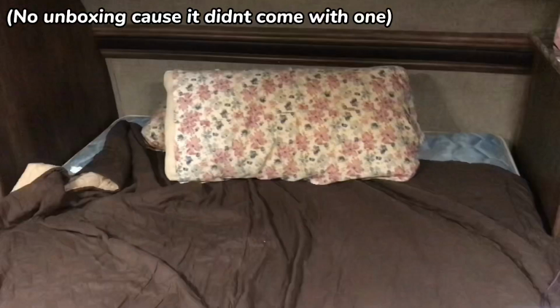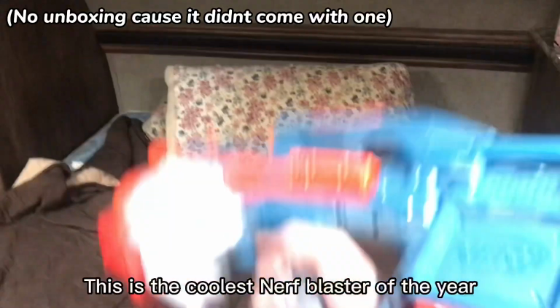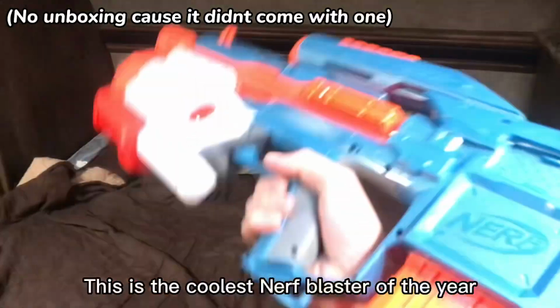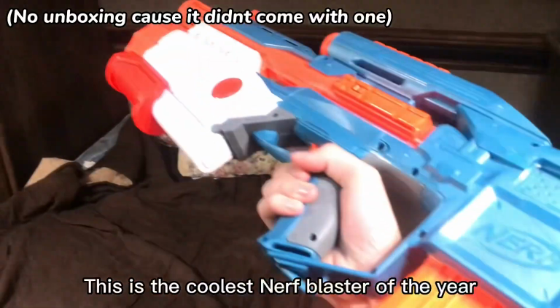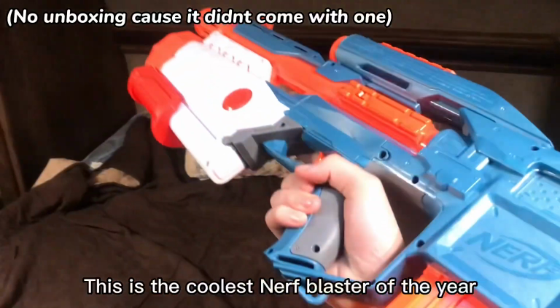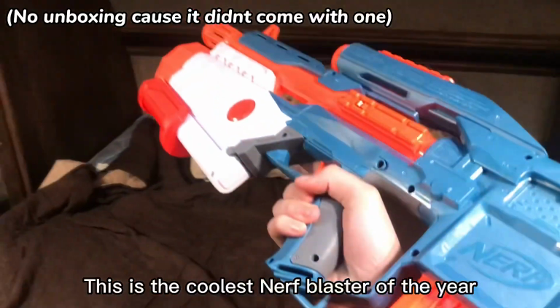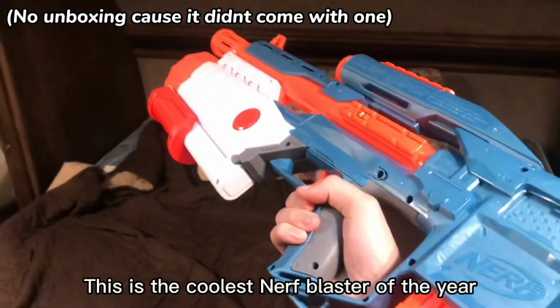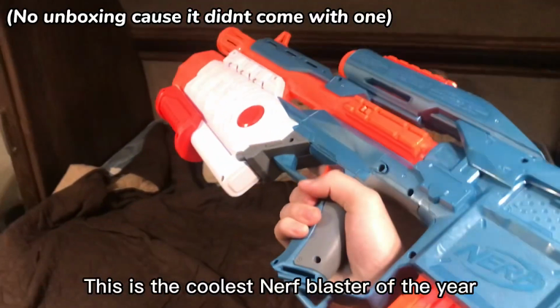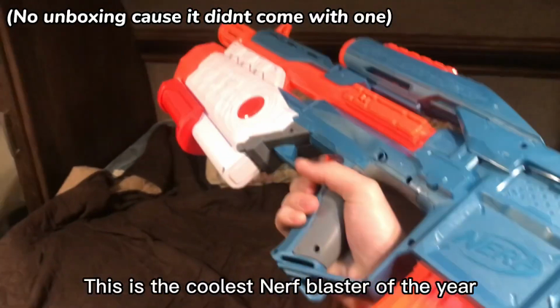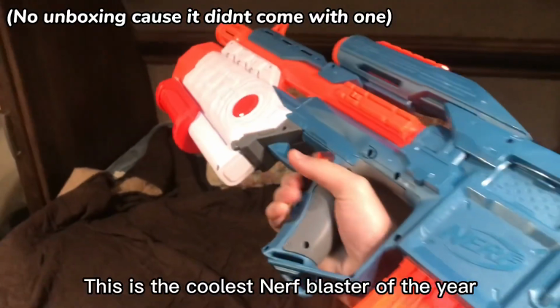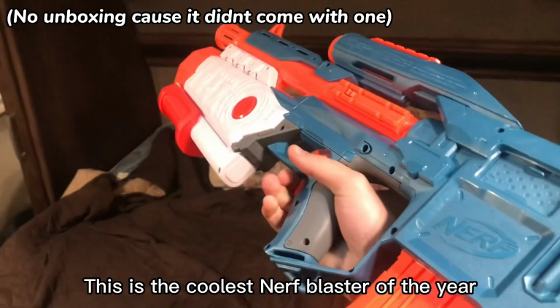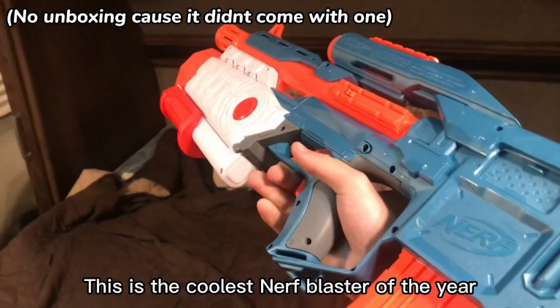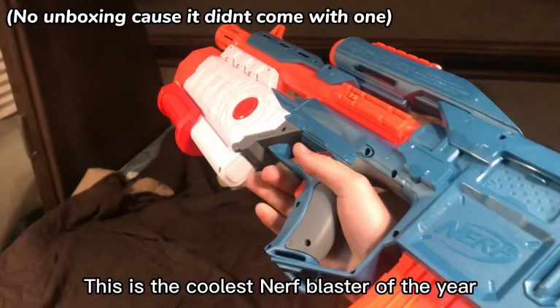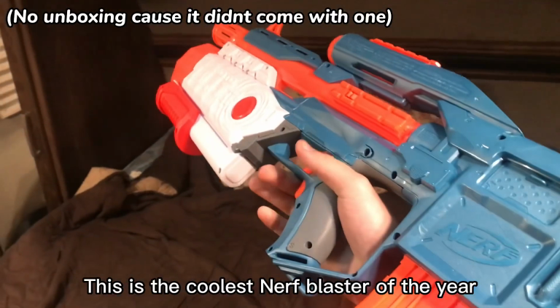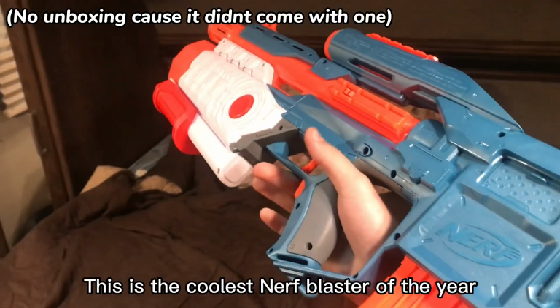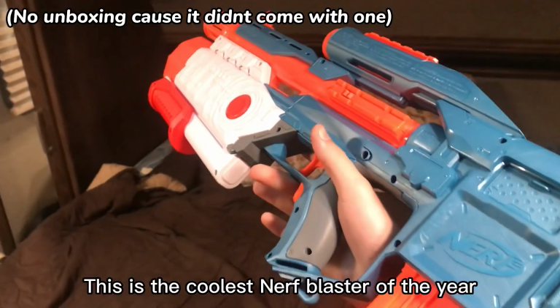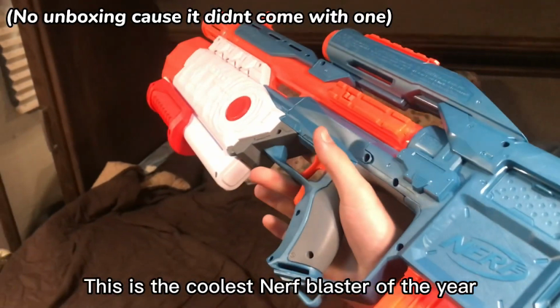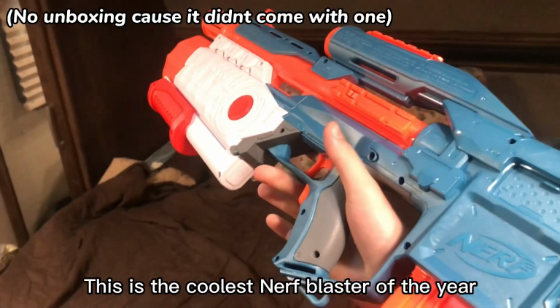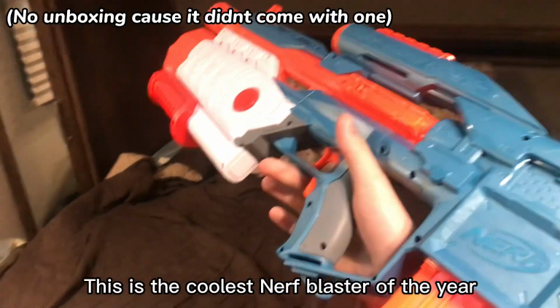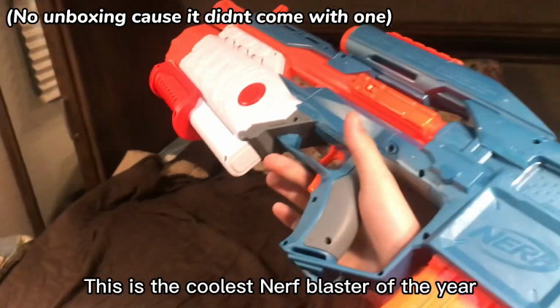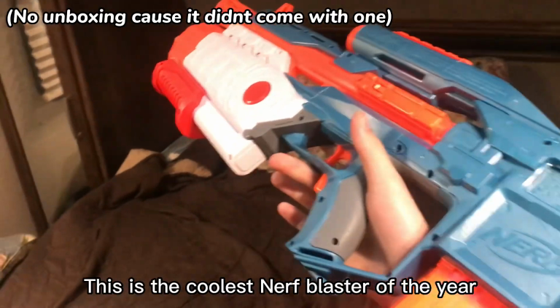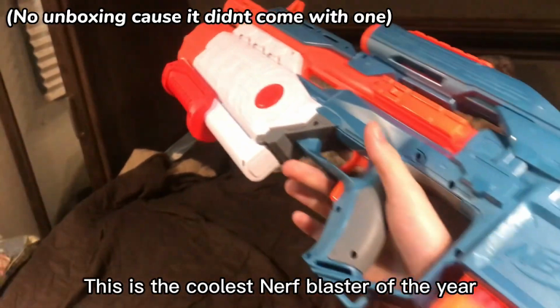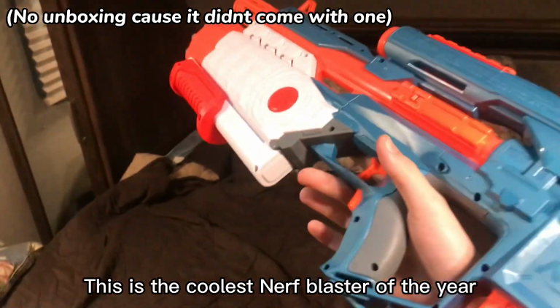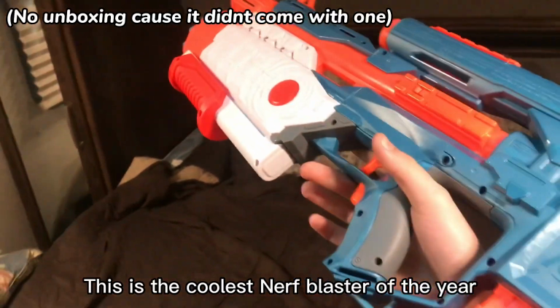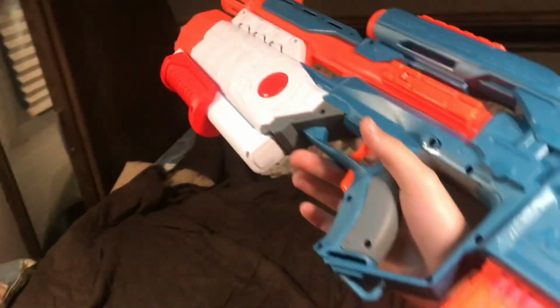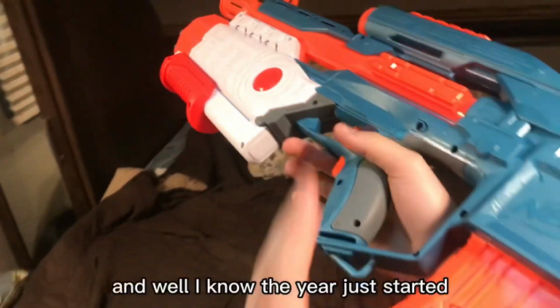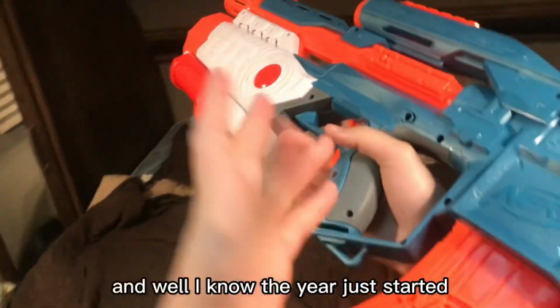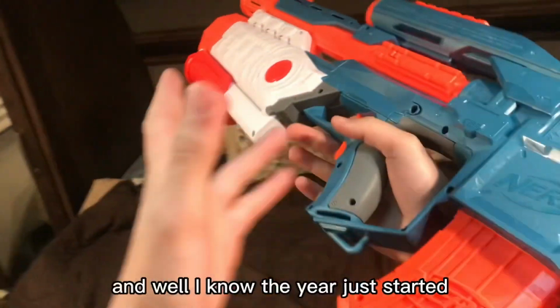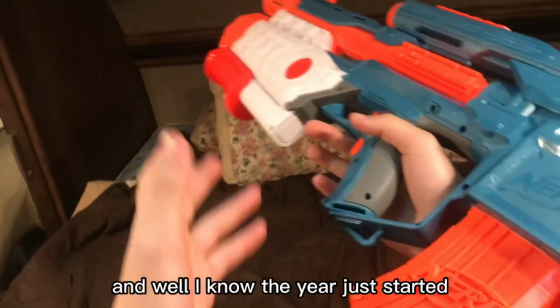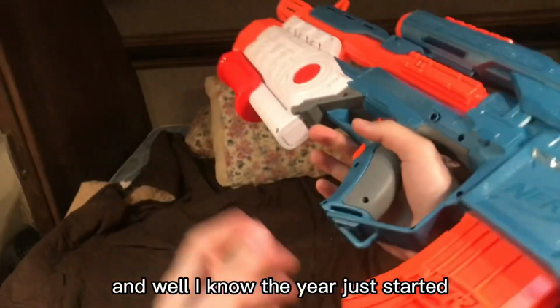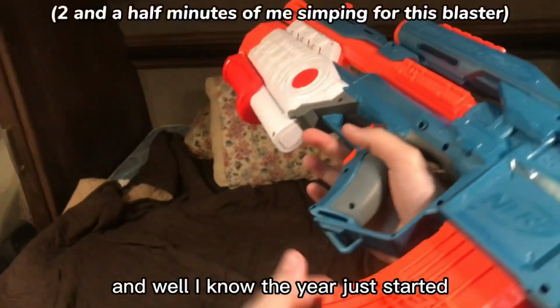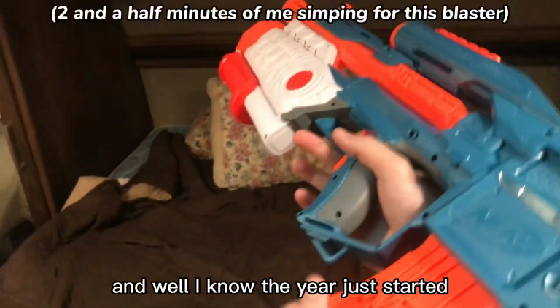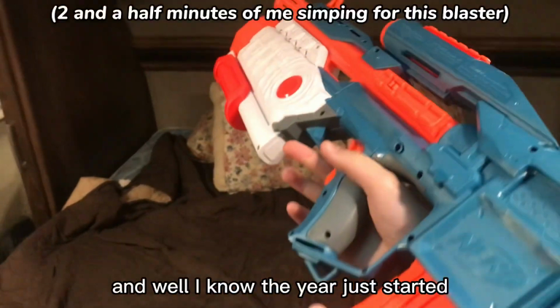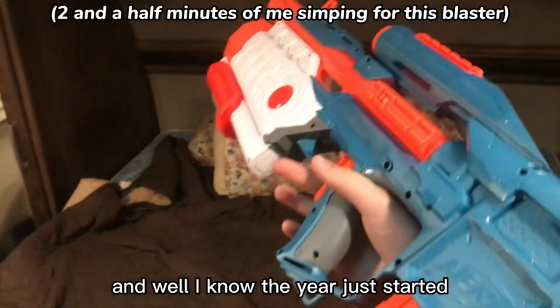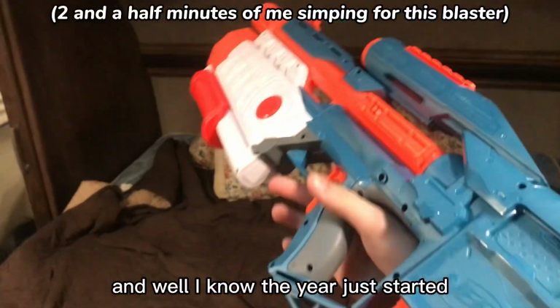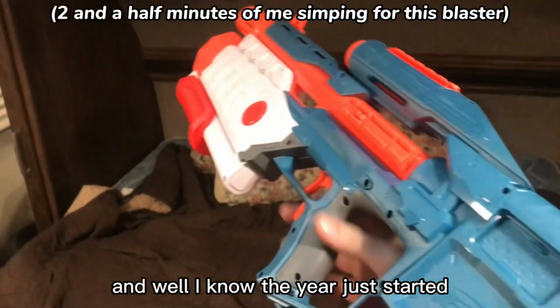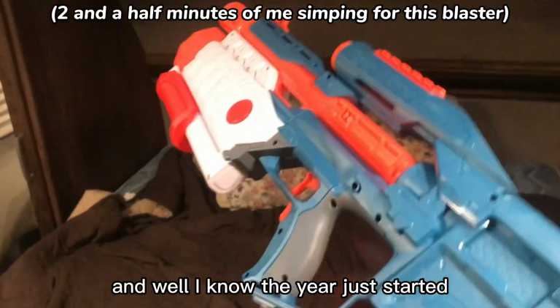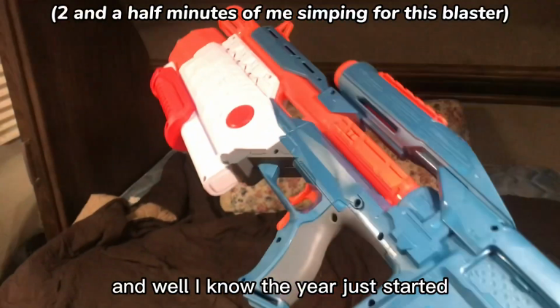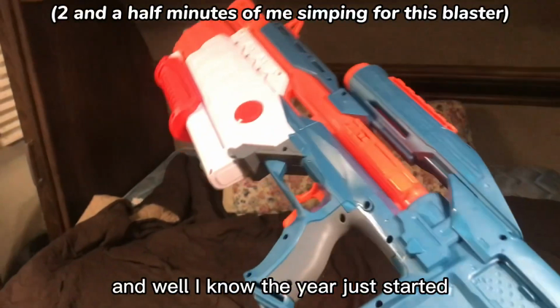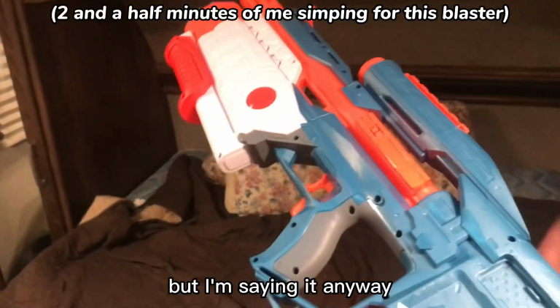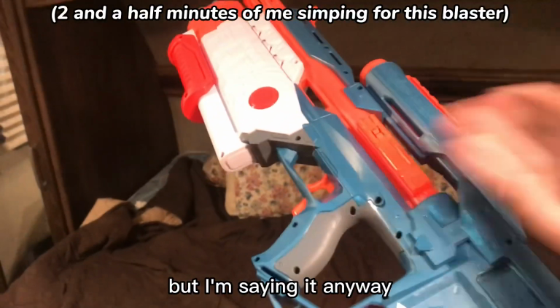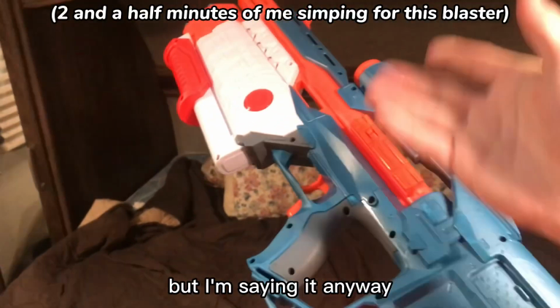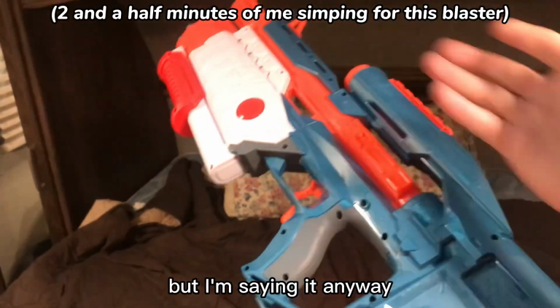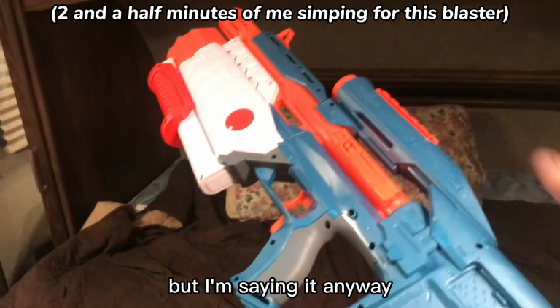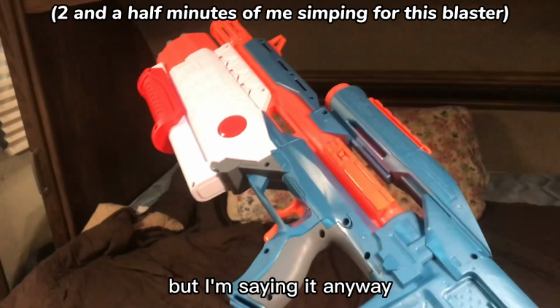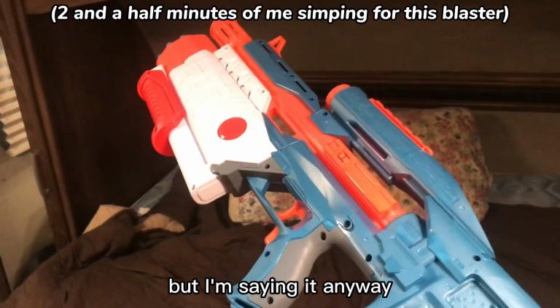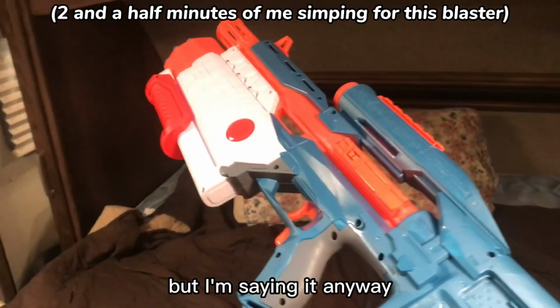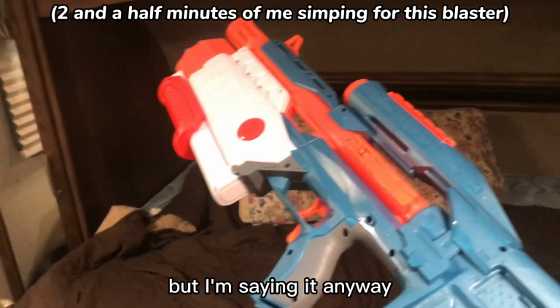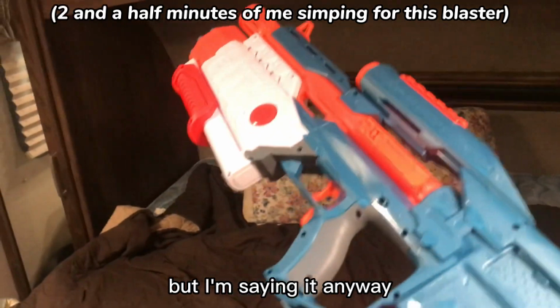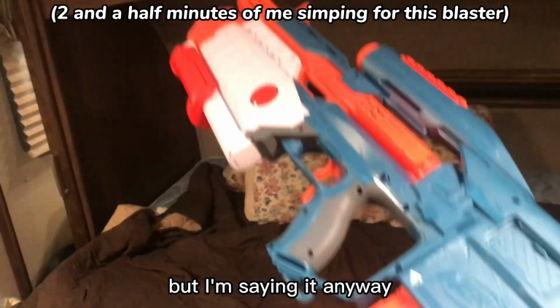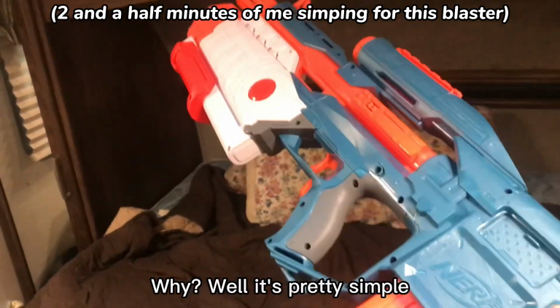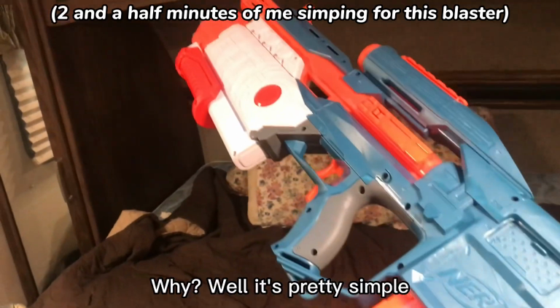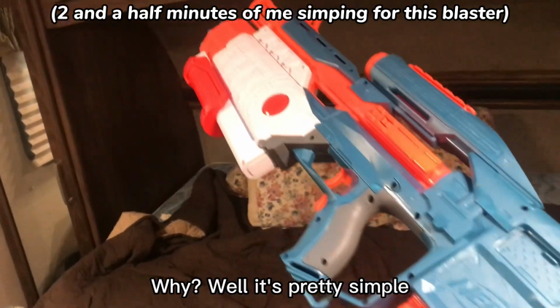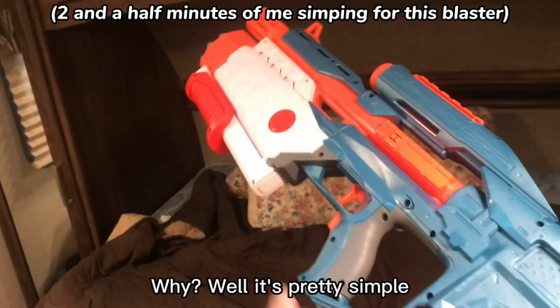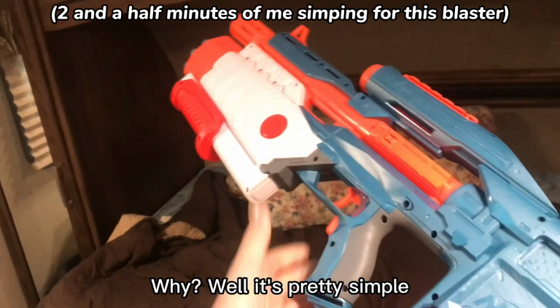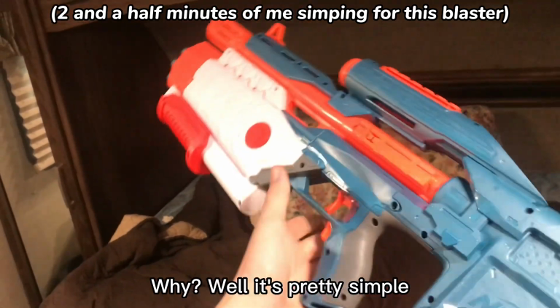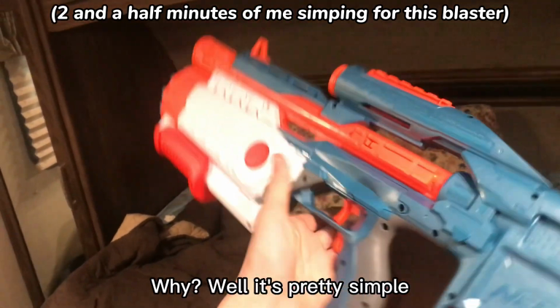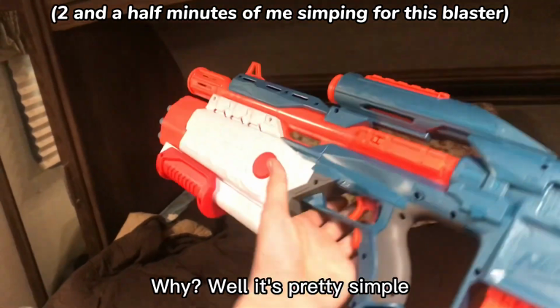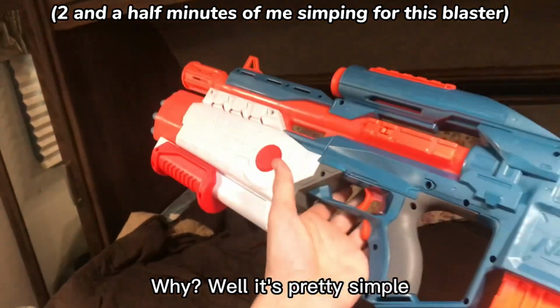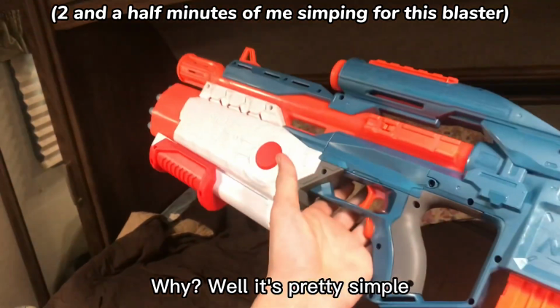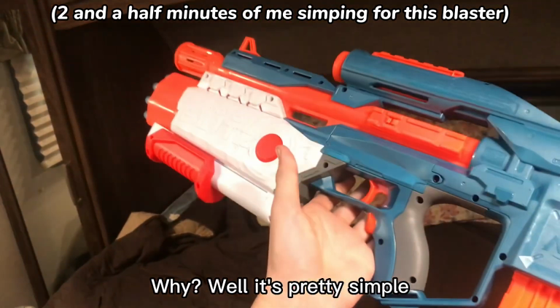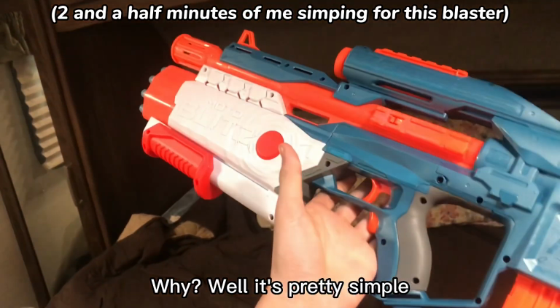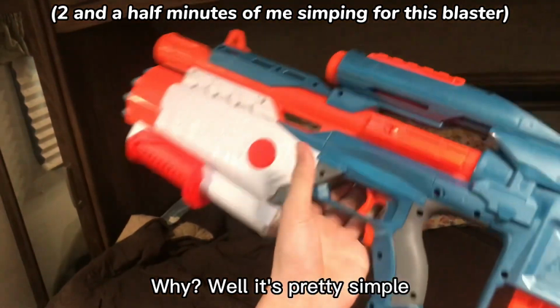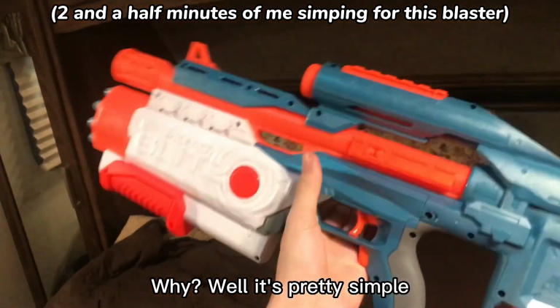This is the coolest nerf blaster of the year. And I know the year just started, but I'm saying it anyway. Why? Well, it's pretty simple.